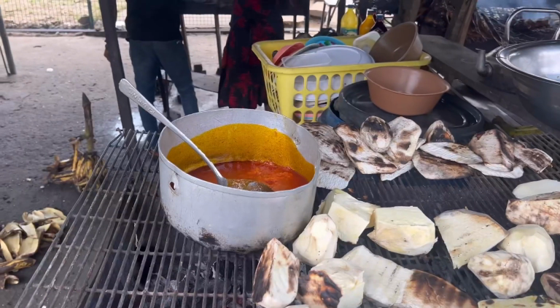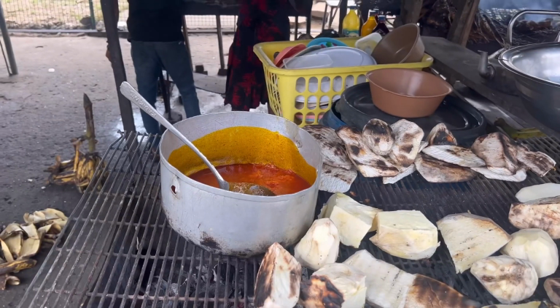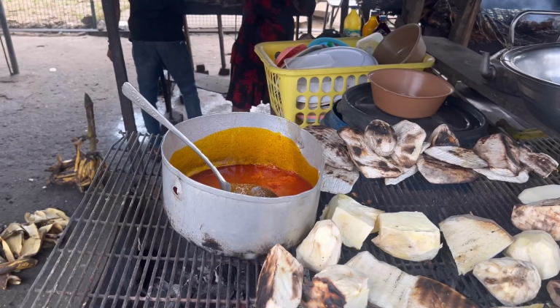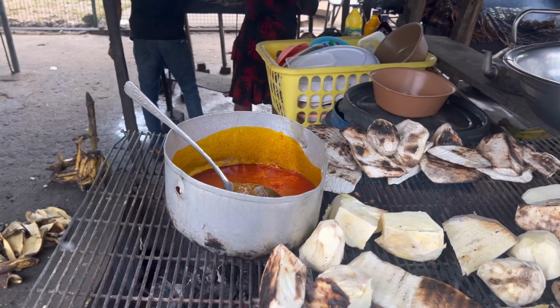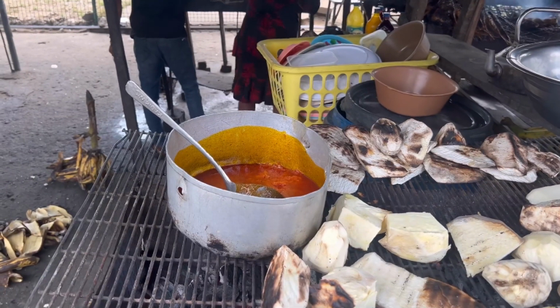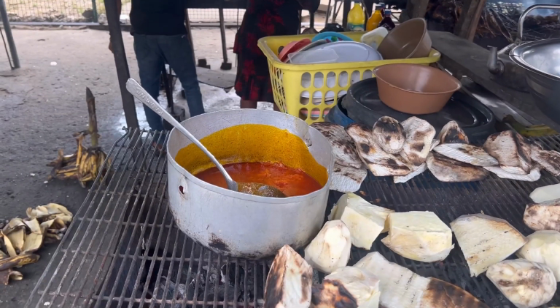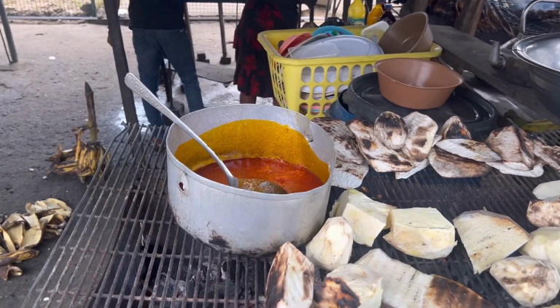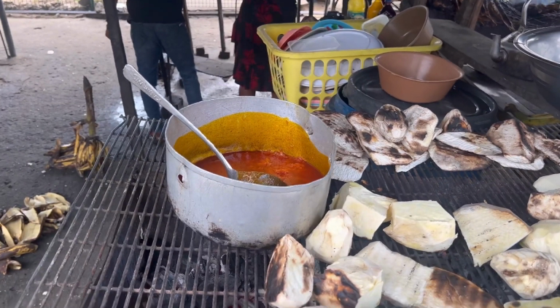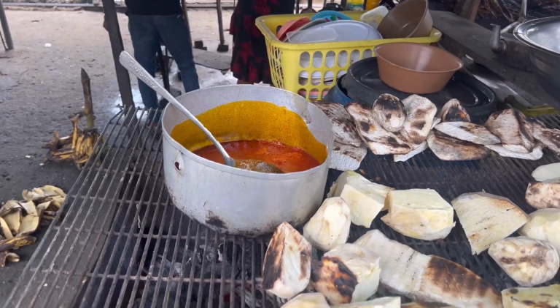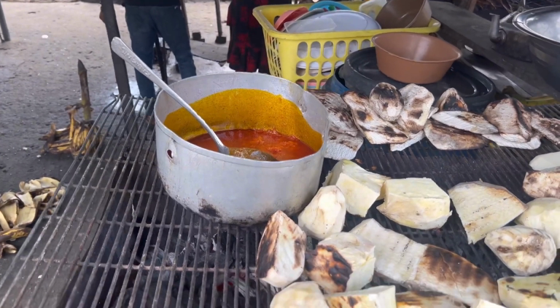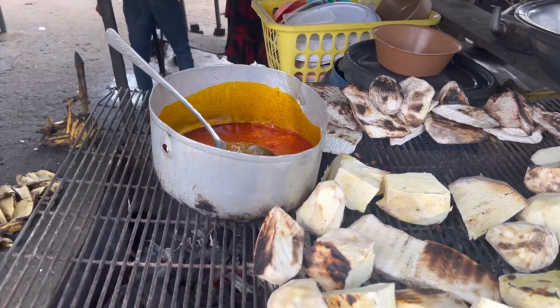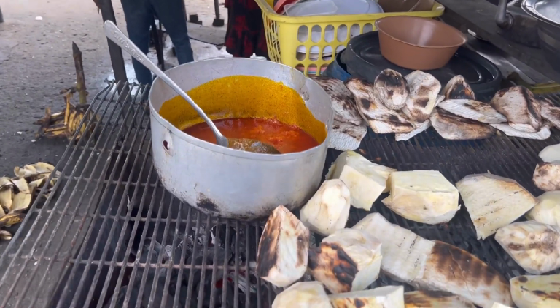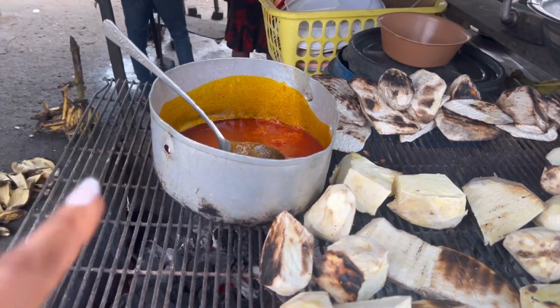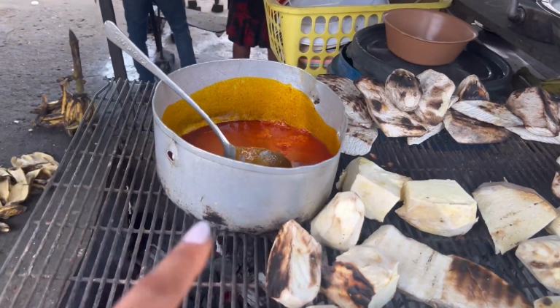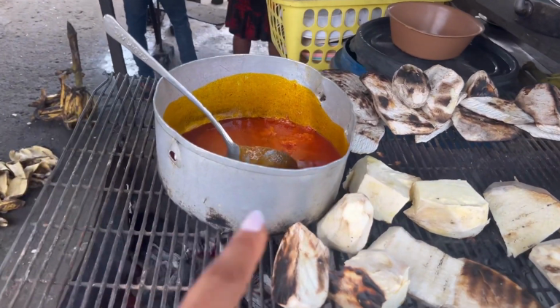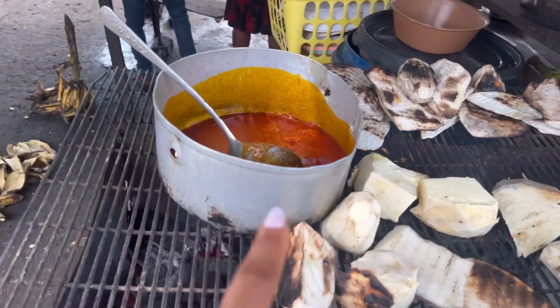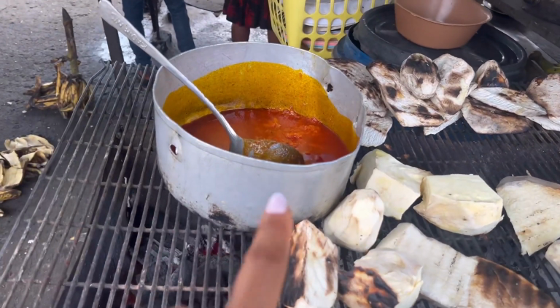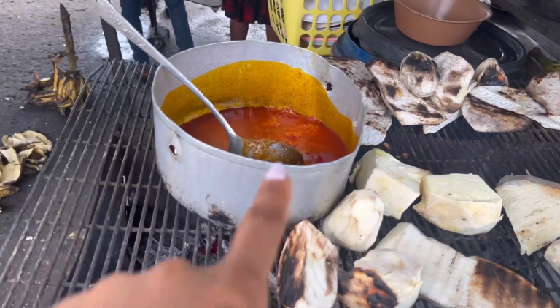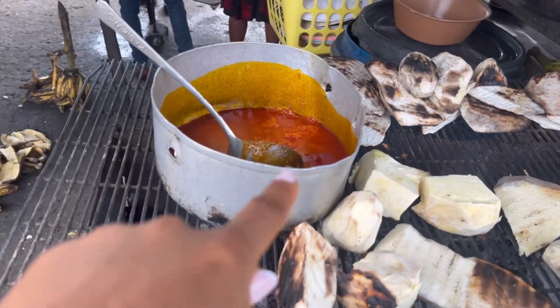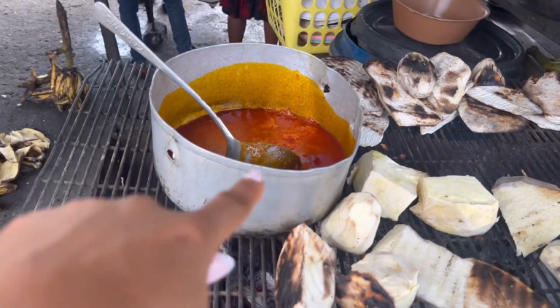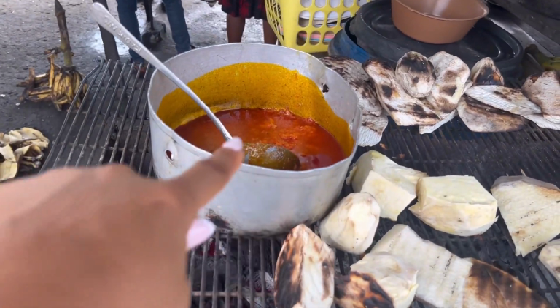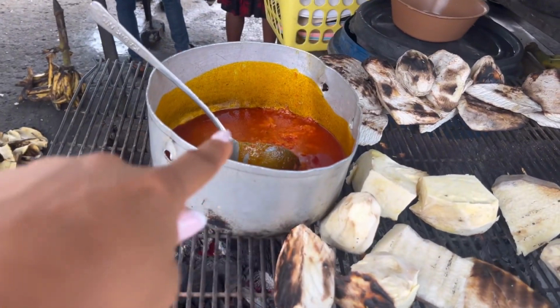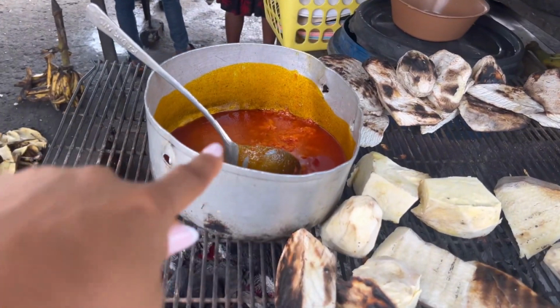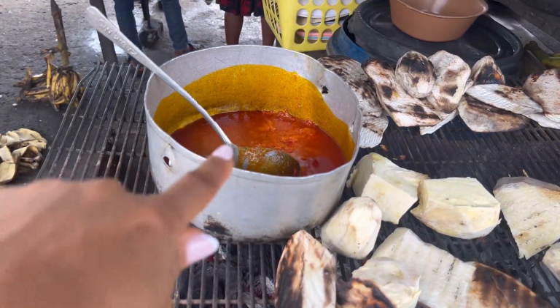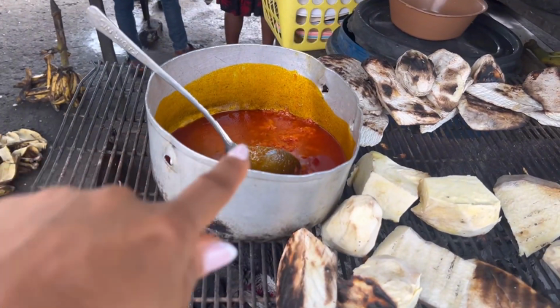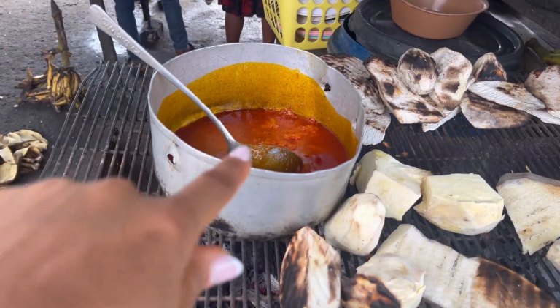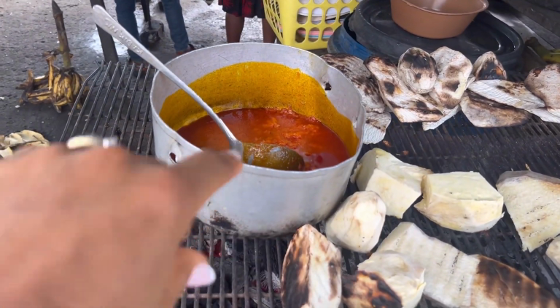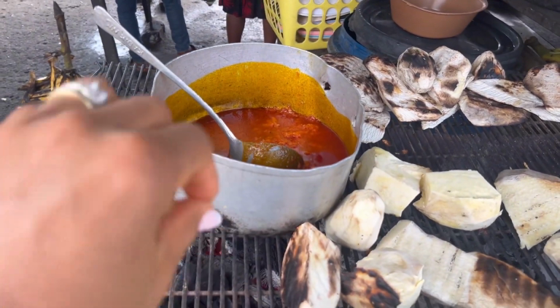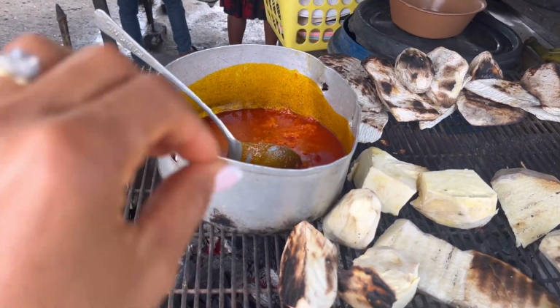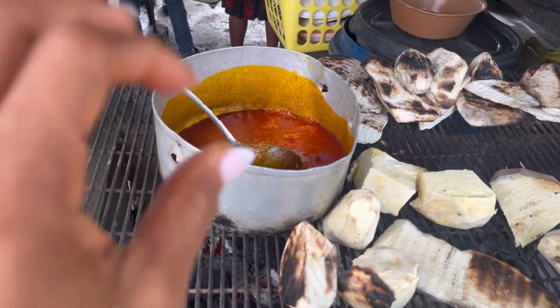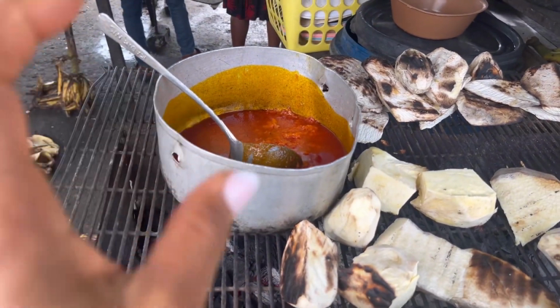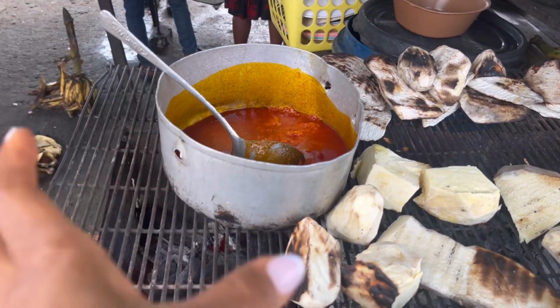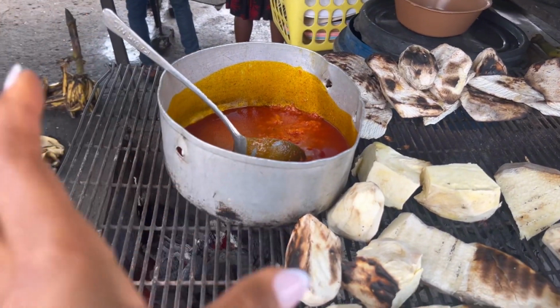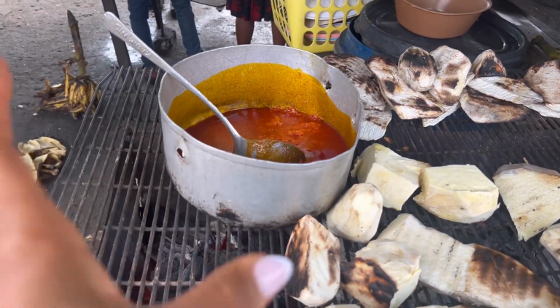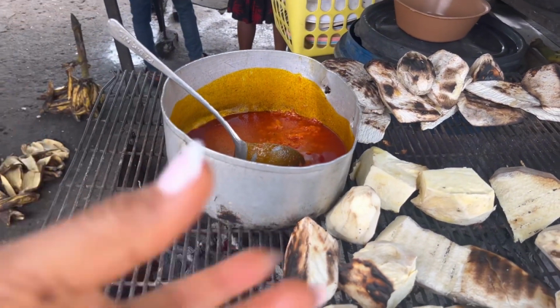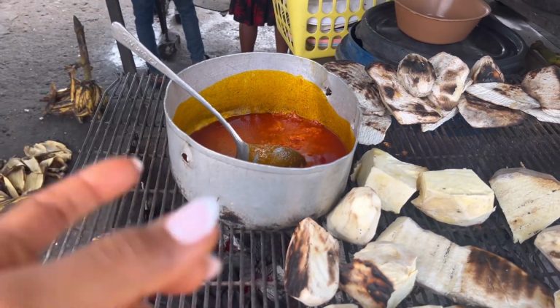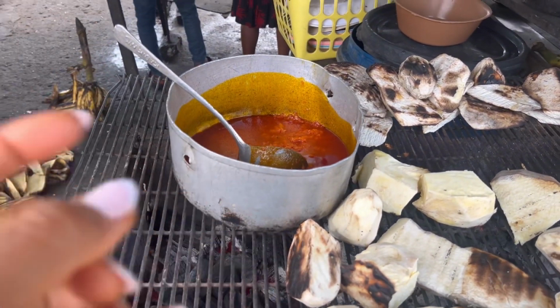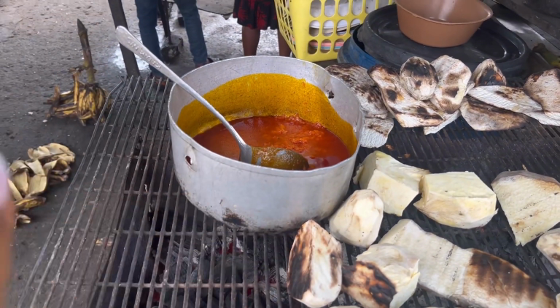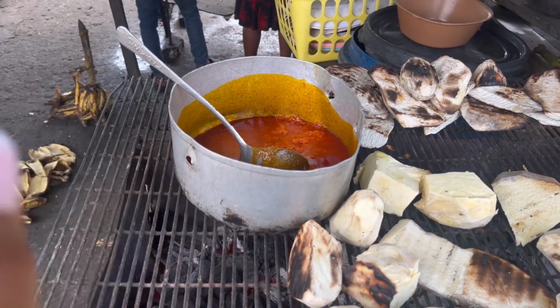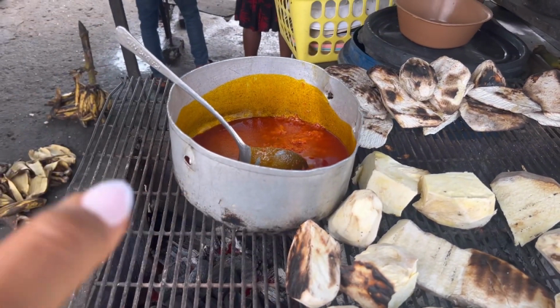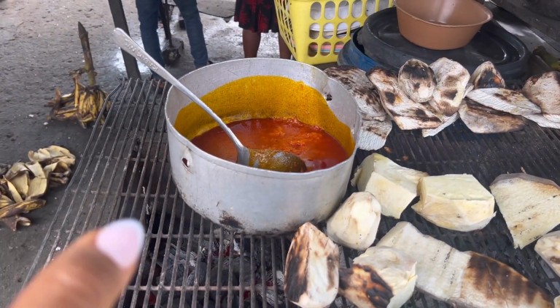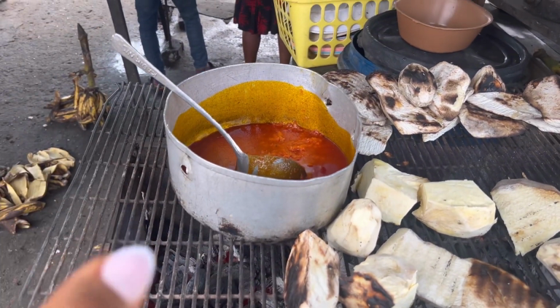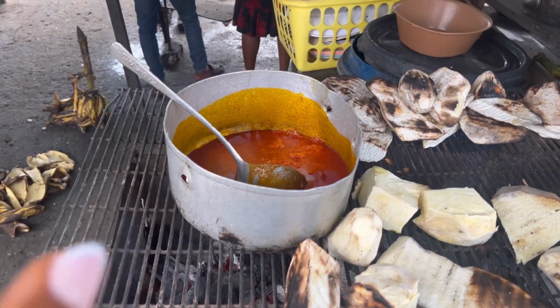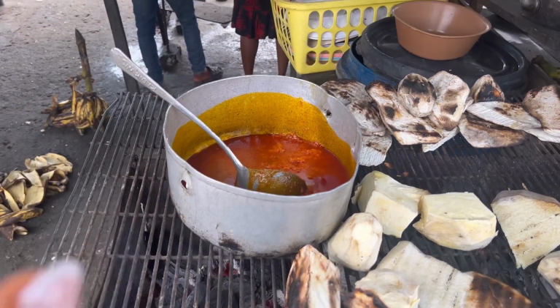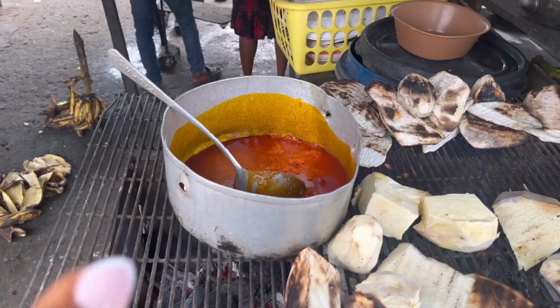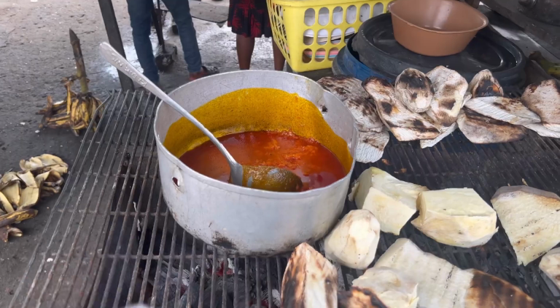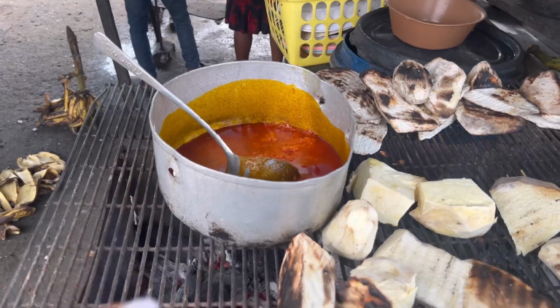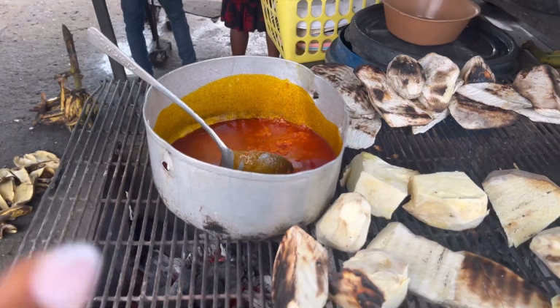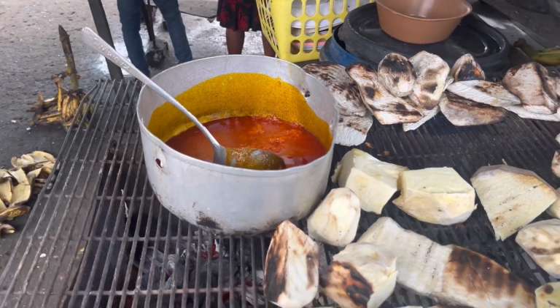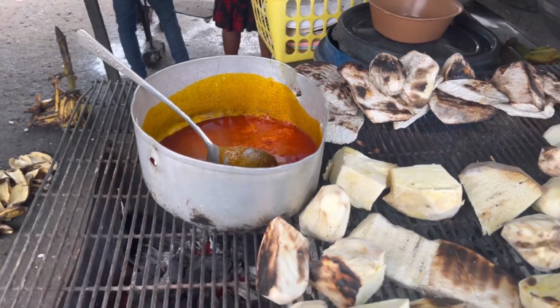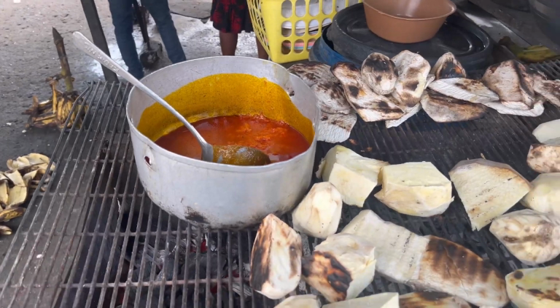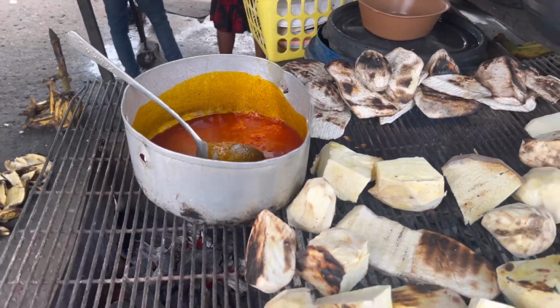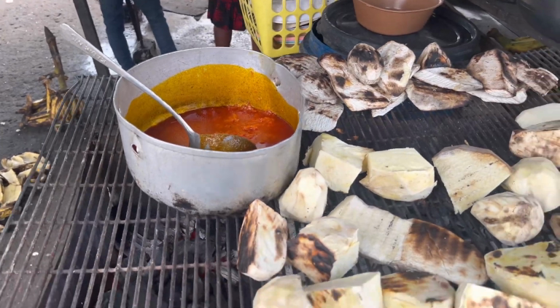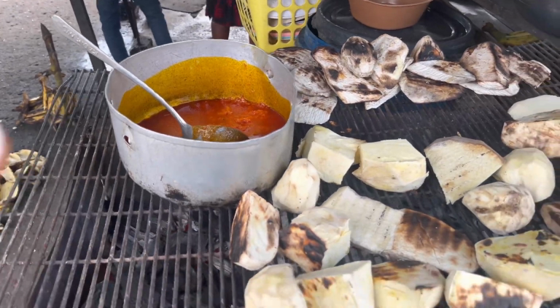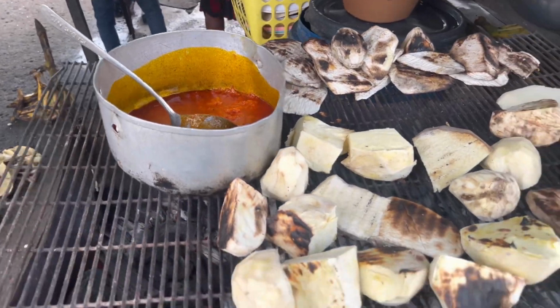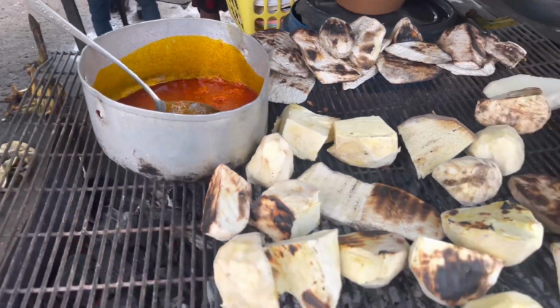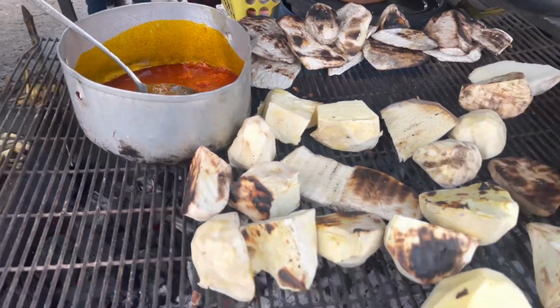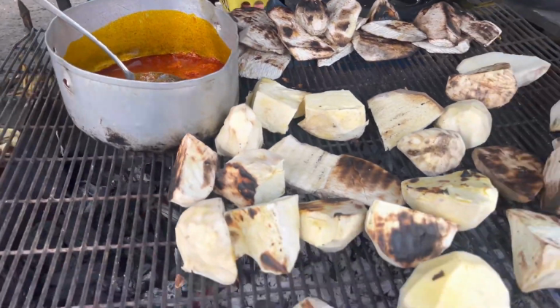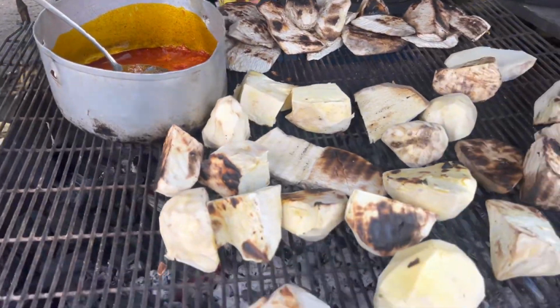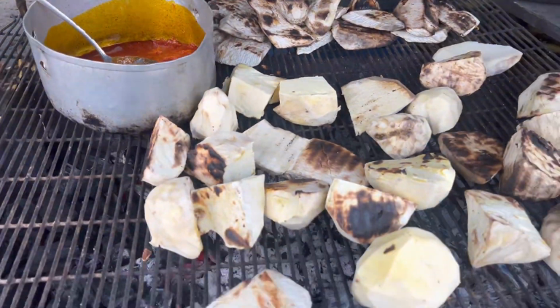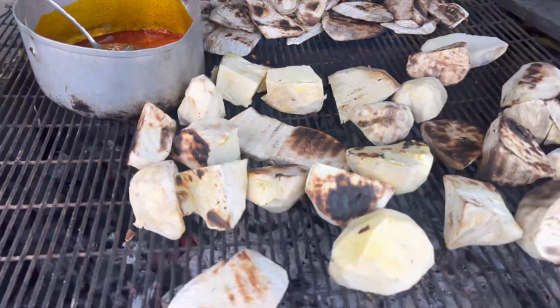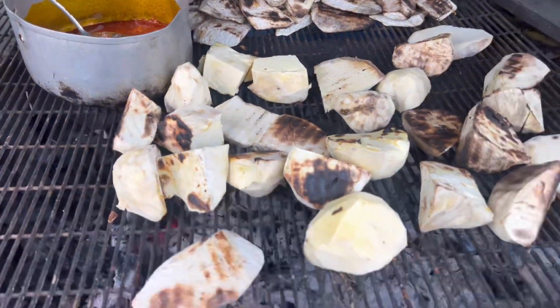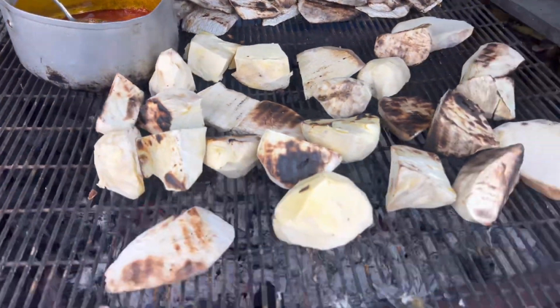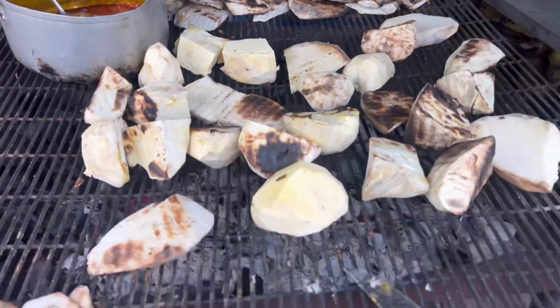Port Harcourt food to be precise. Bole is always served with this delicious palm oil tomato sauce. You need to really try this.